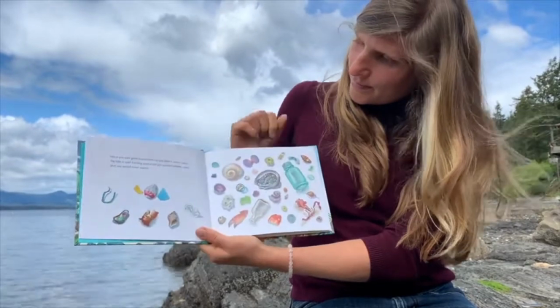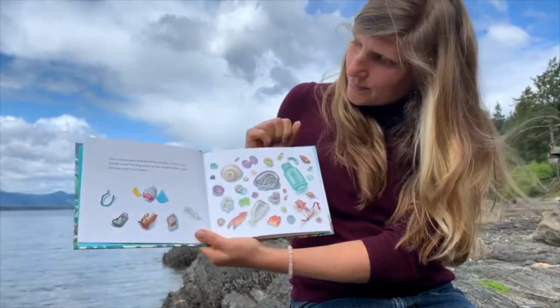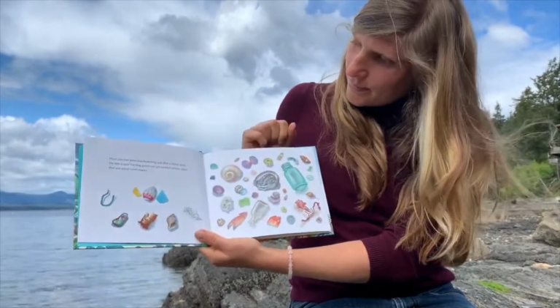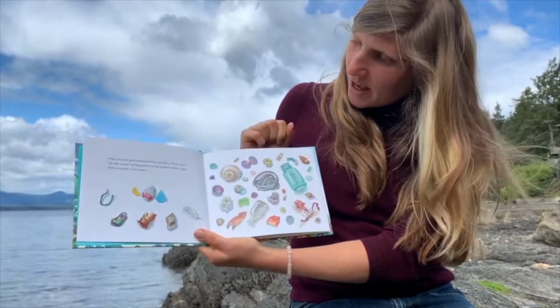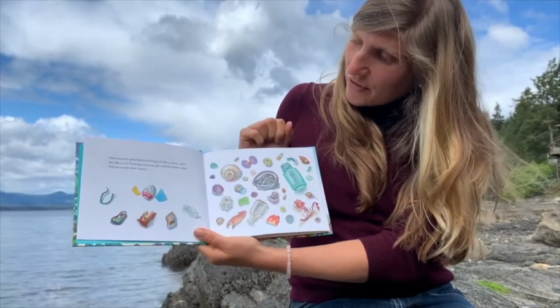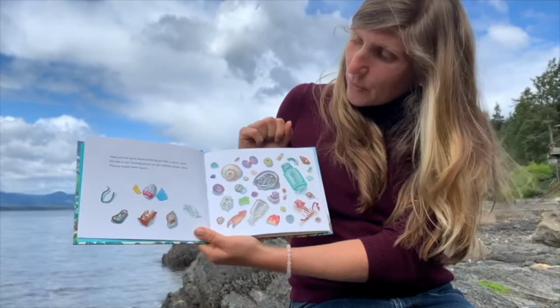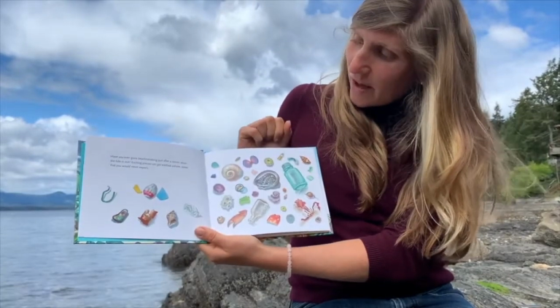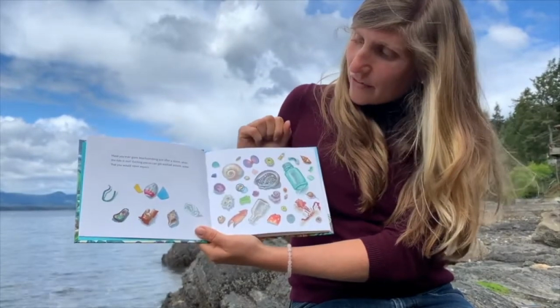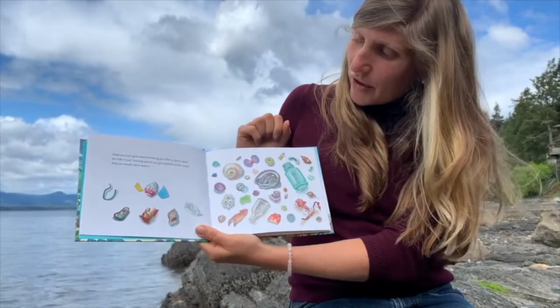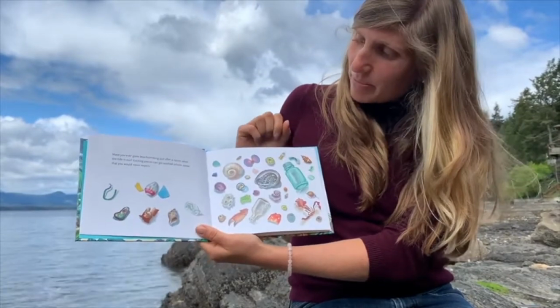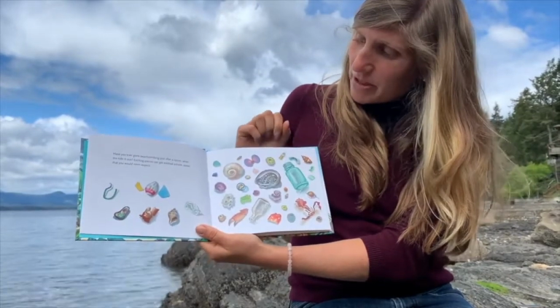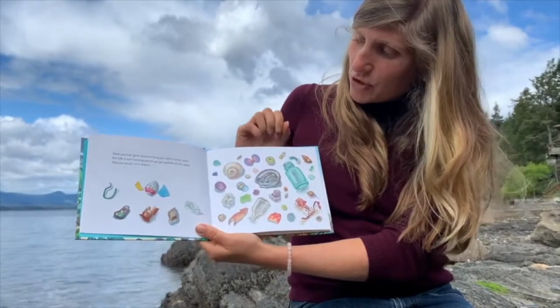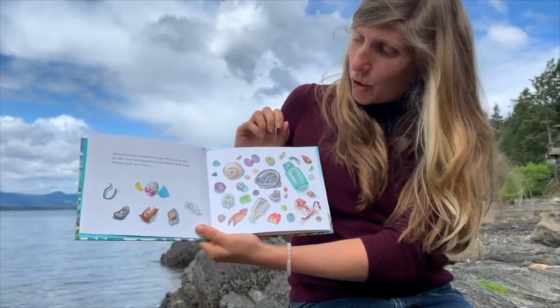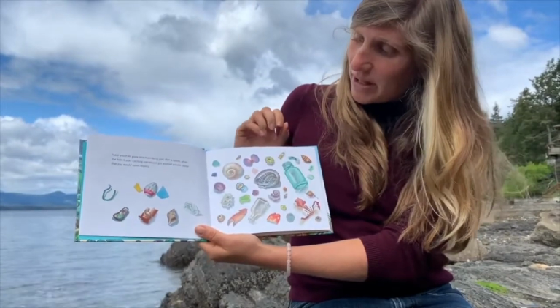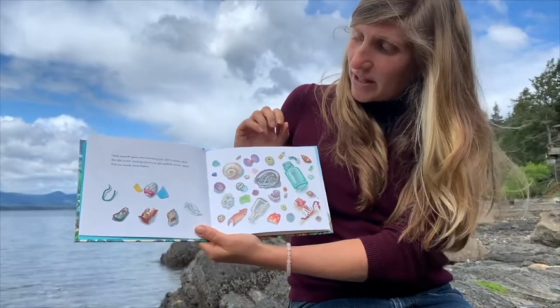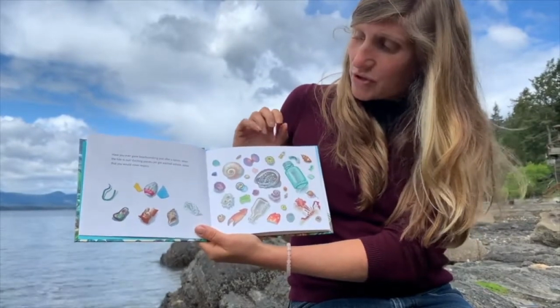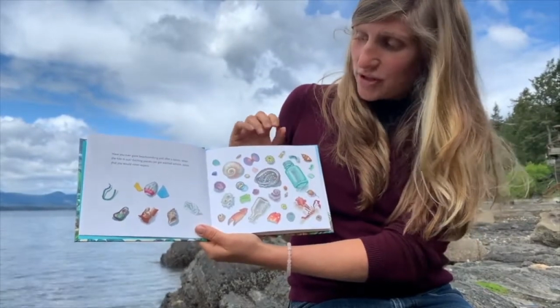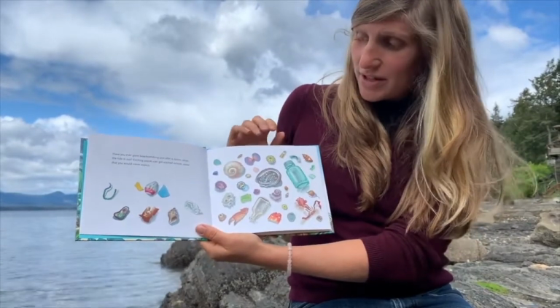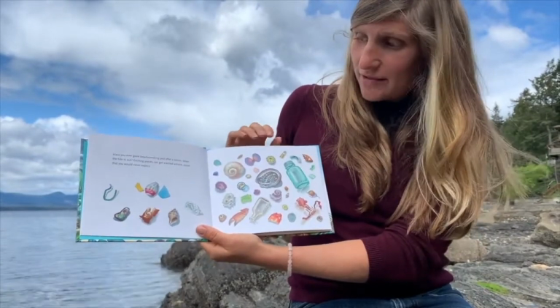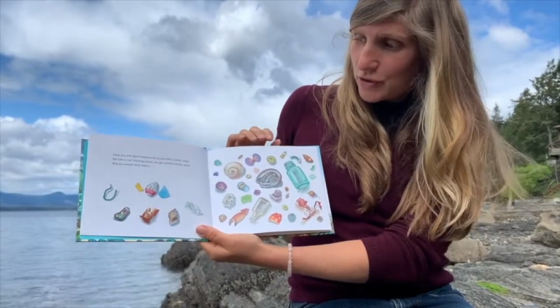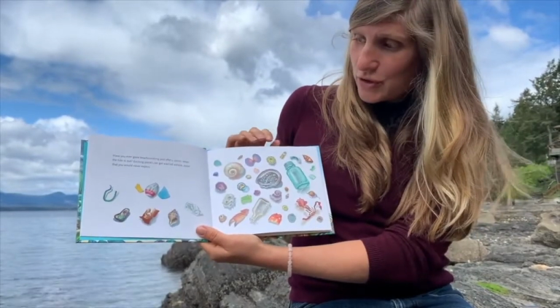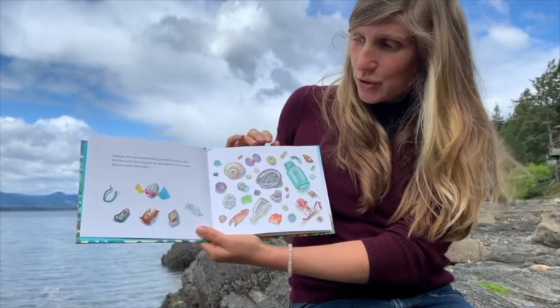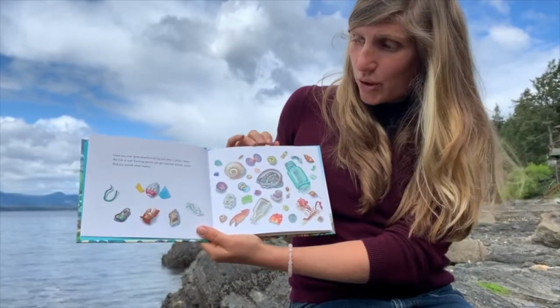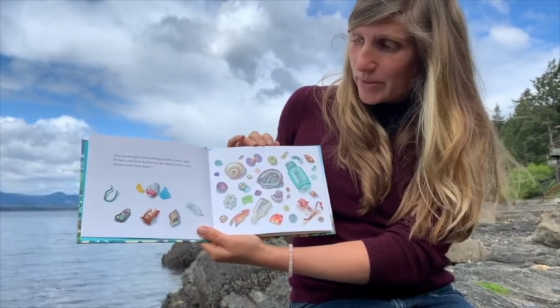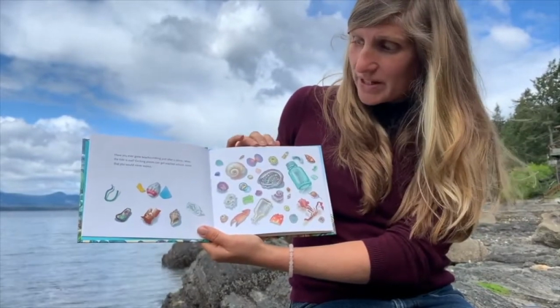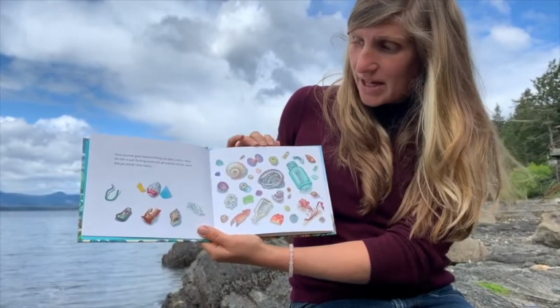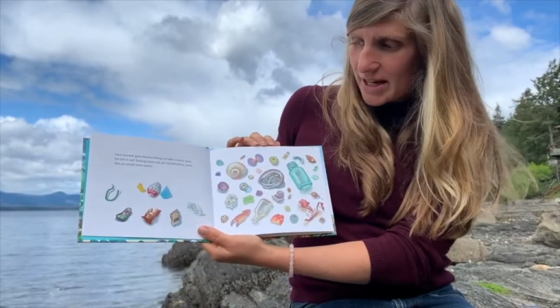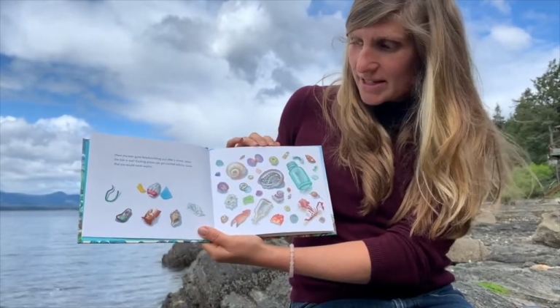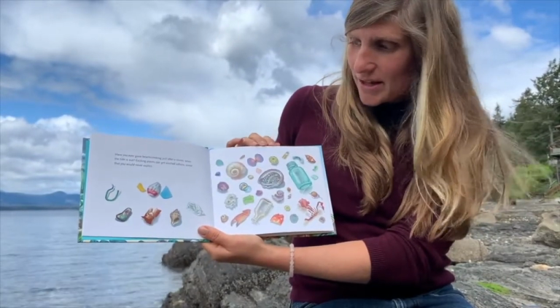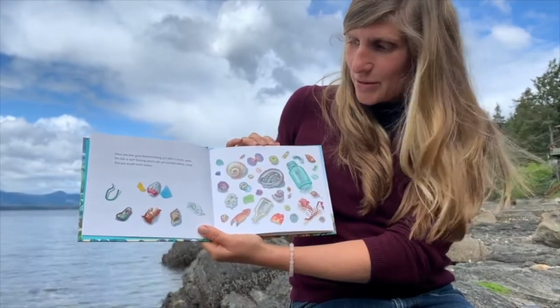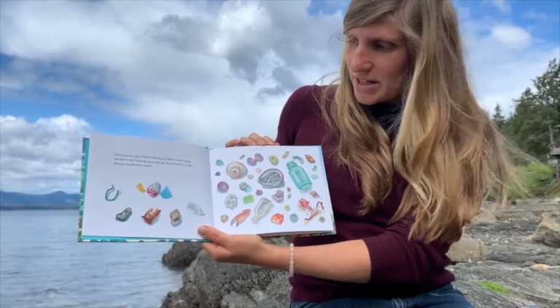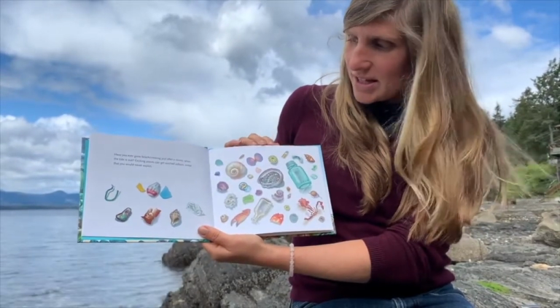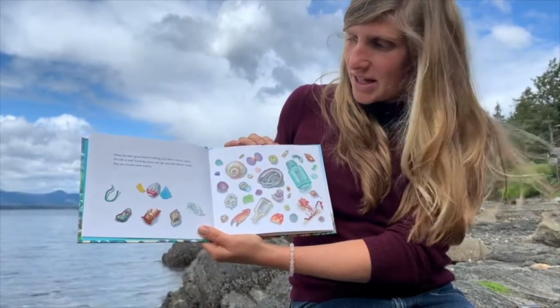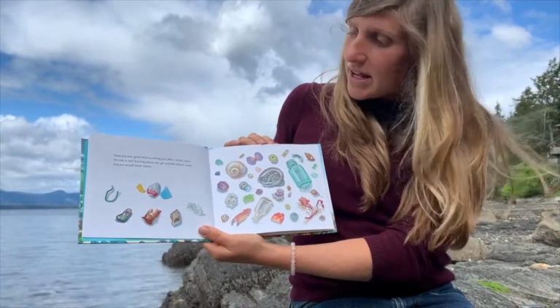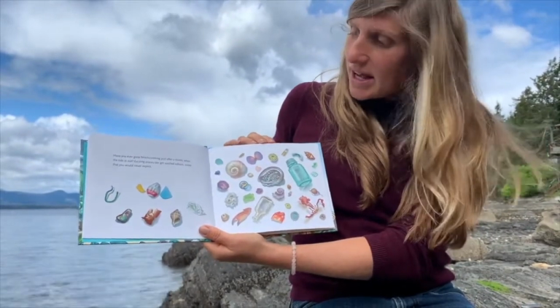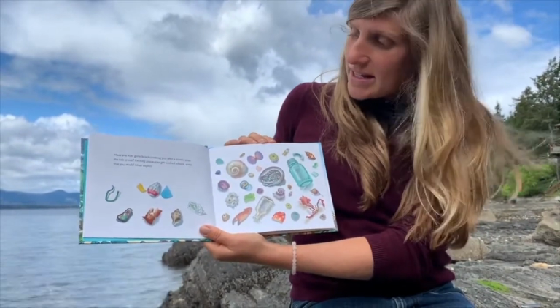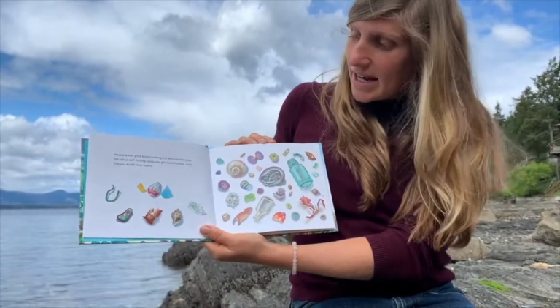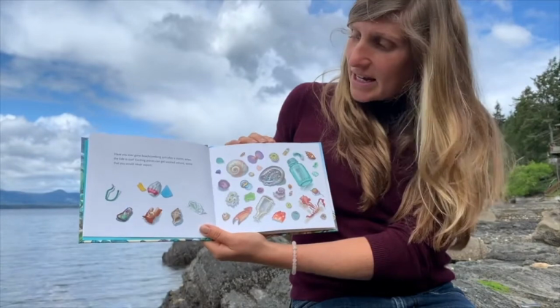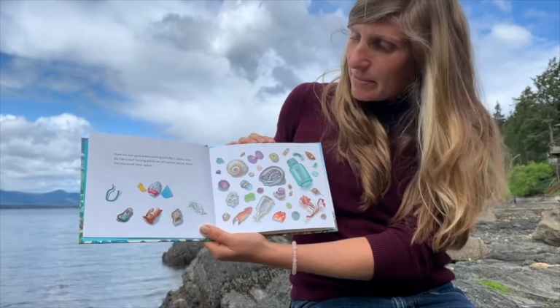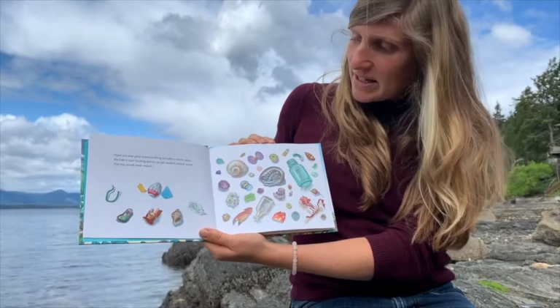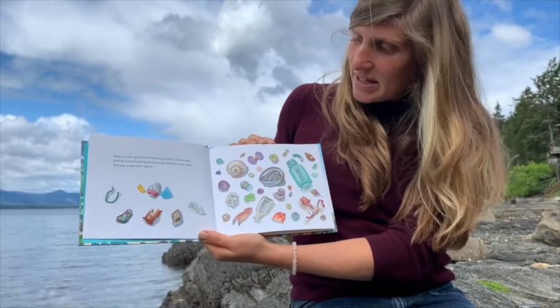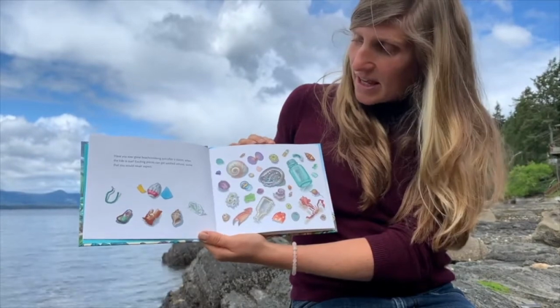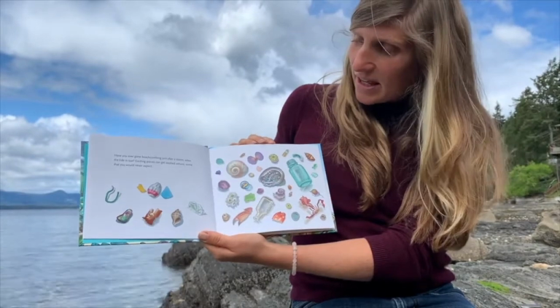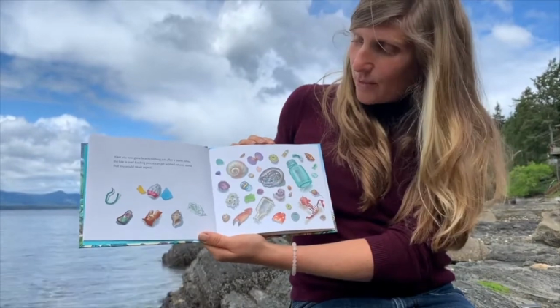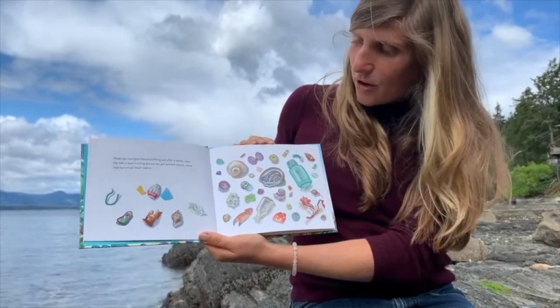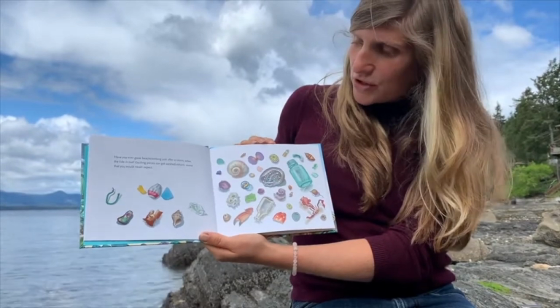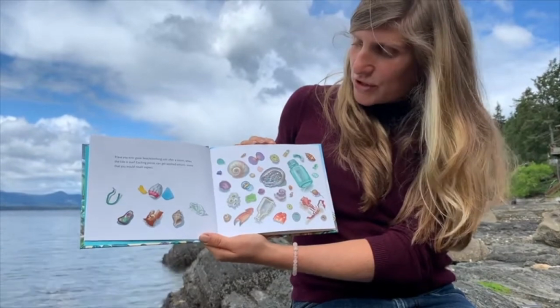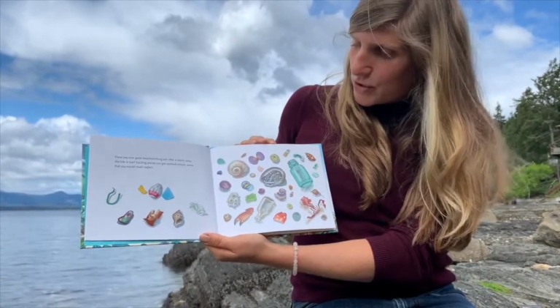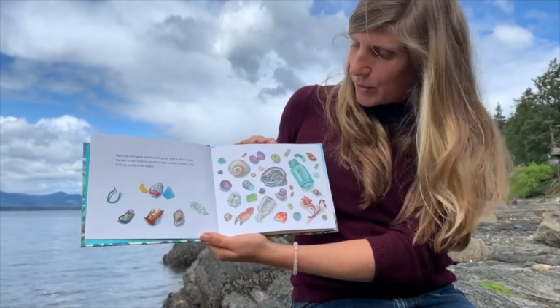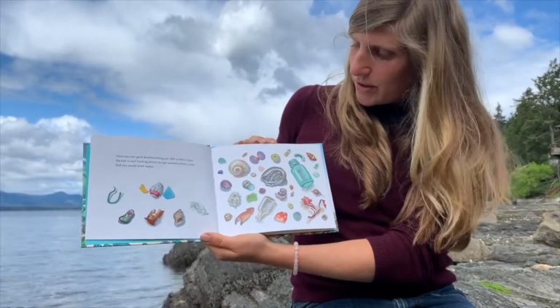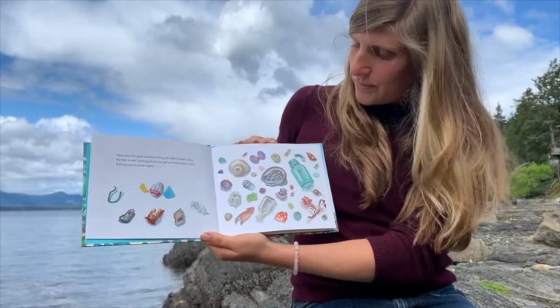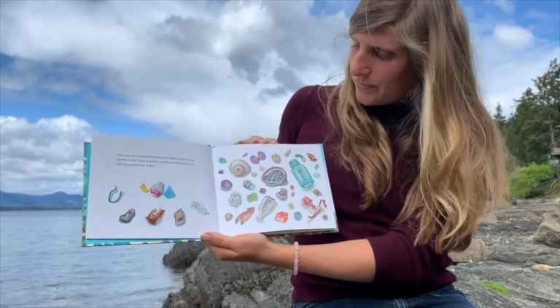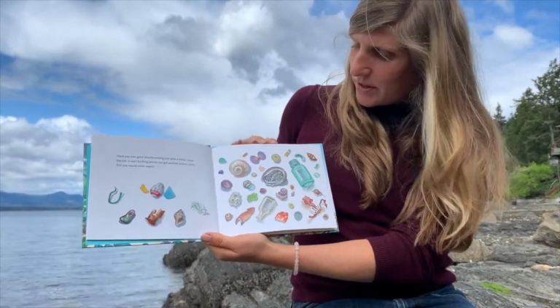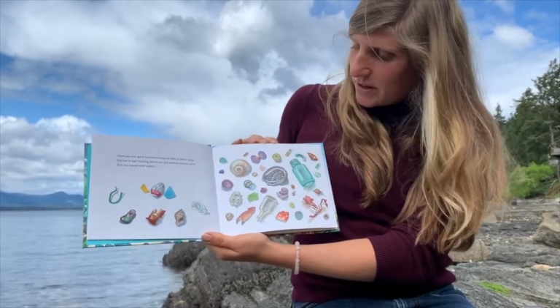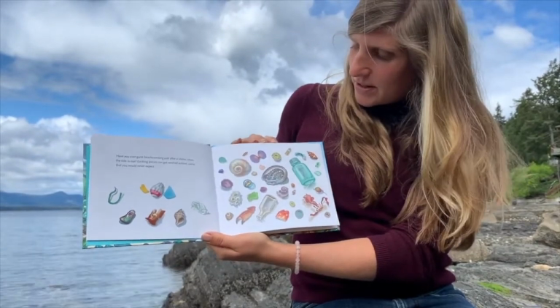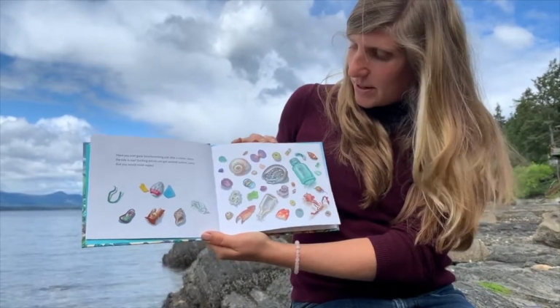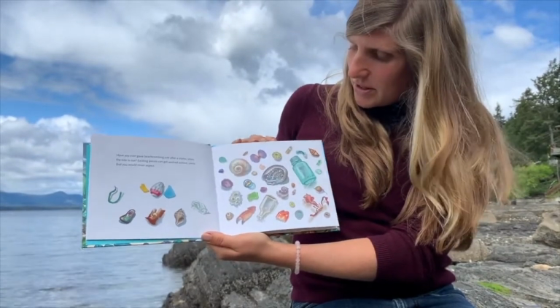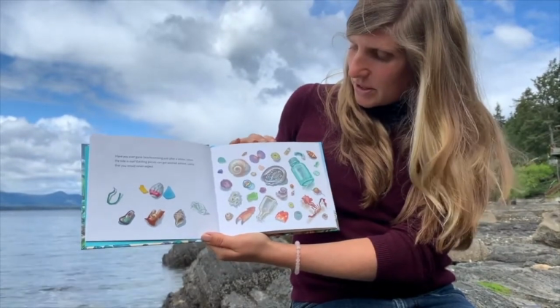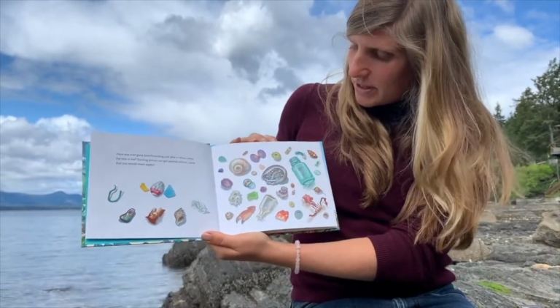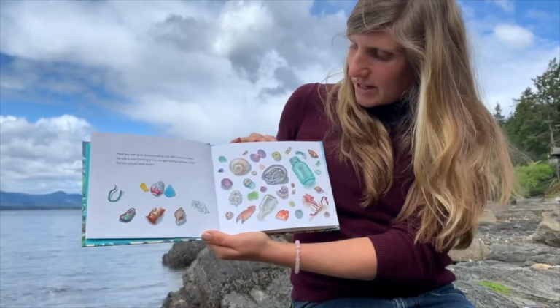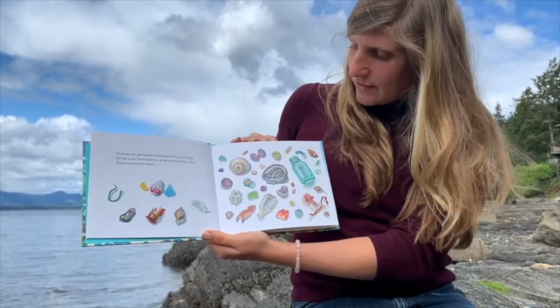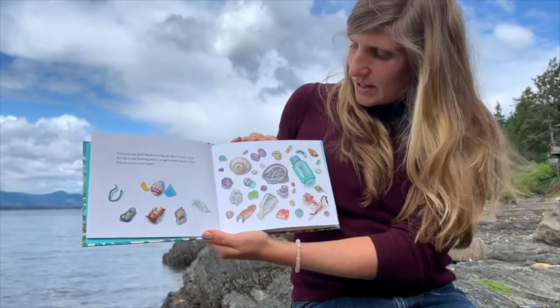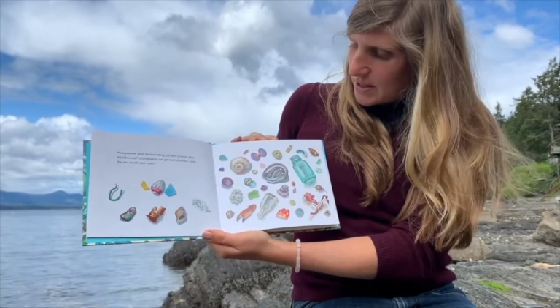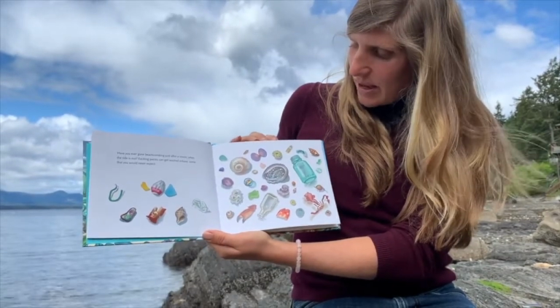Have you ever gone beachcombing just after a storm when the tide is out? Exciting pieces can get washed ashore — some that you would never expect.